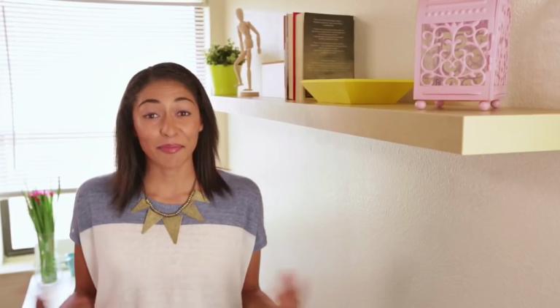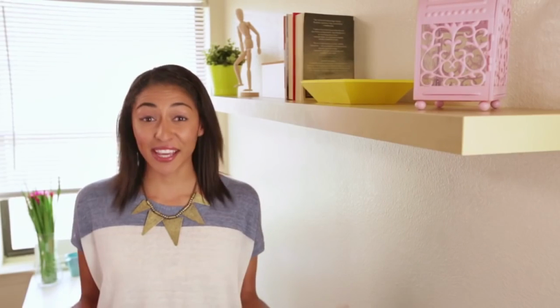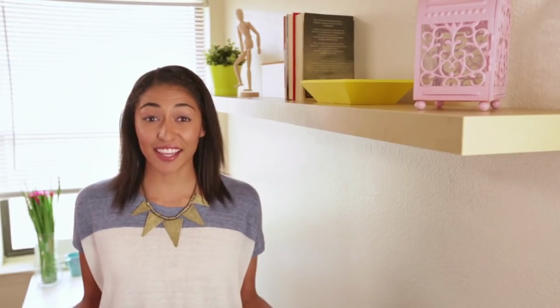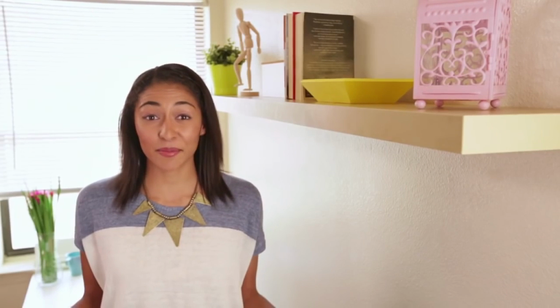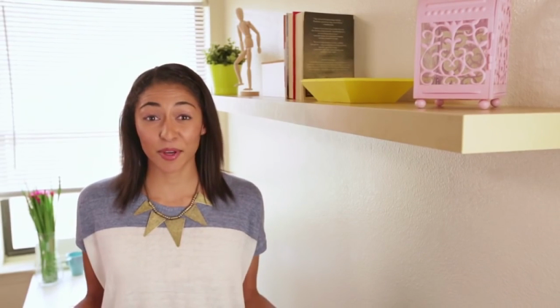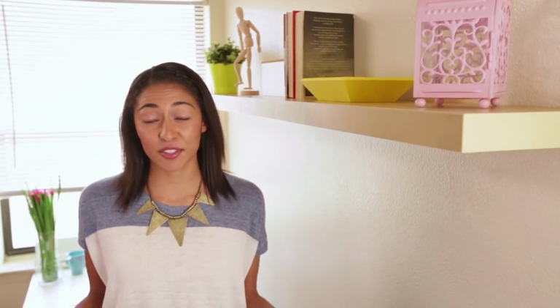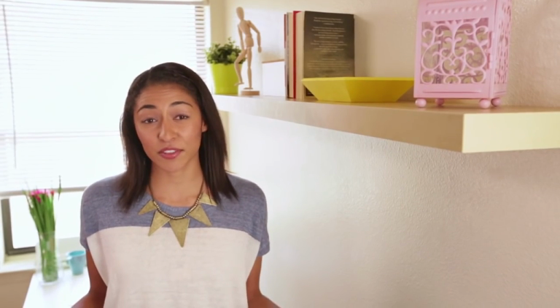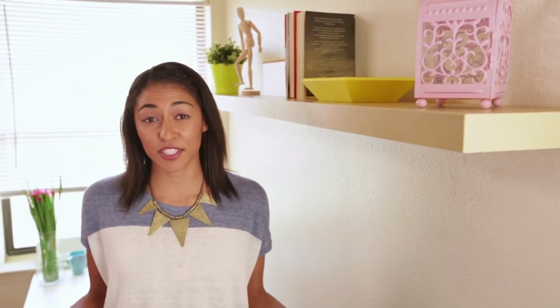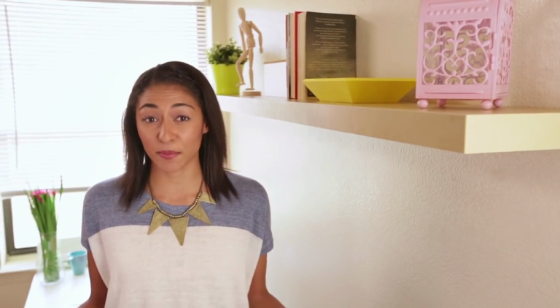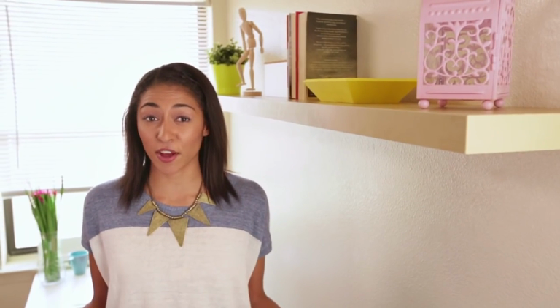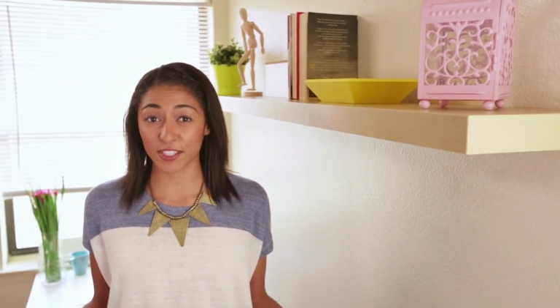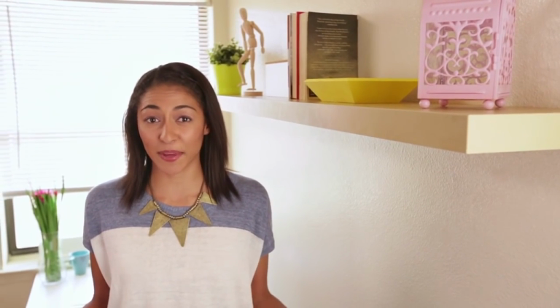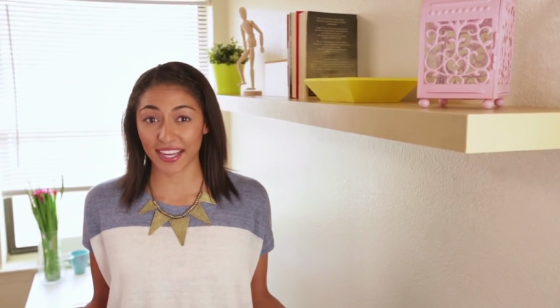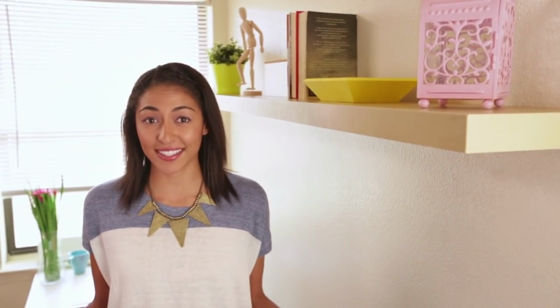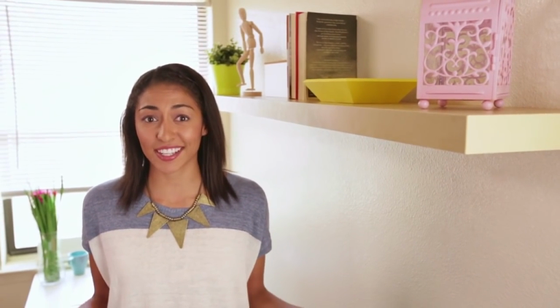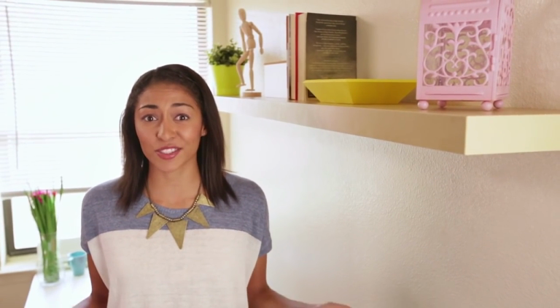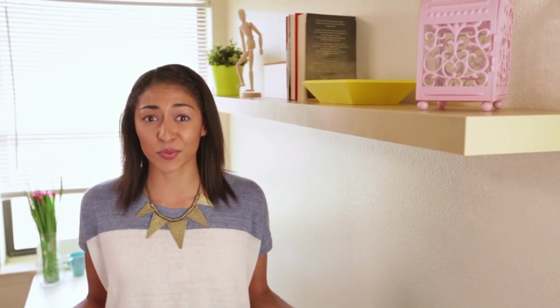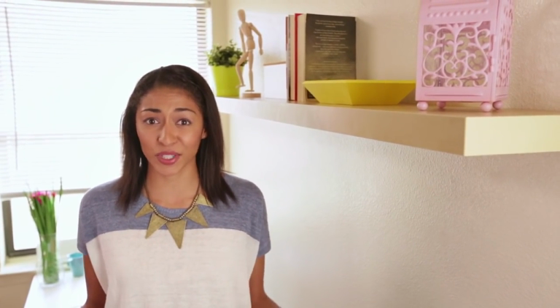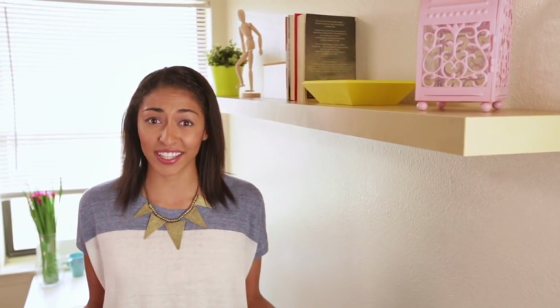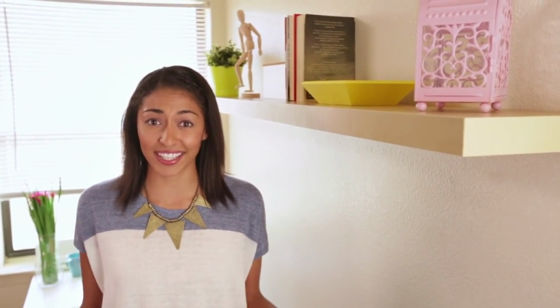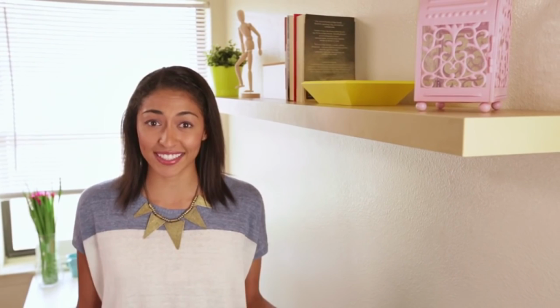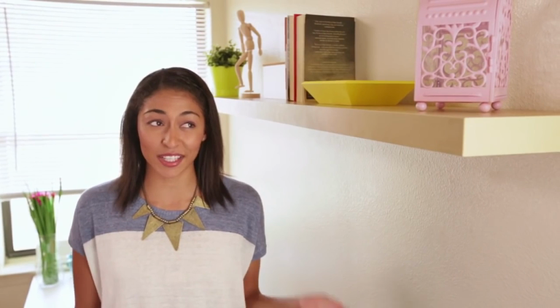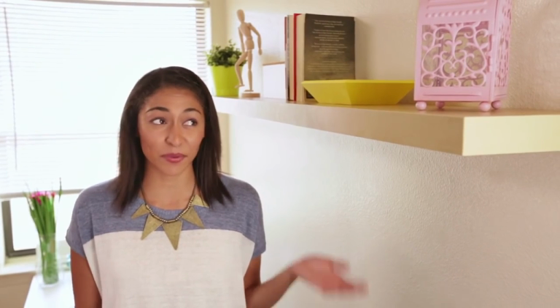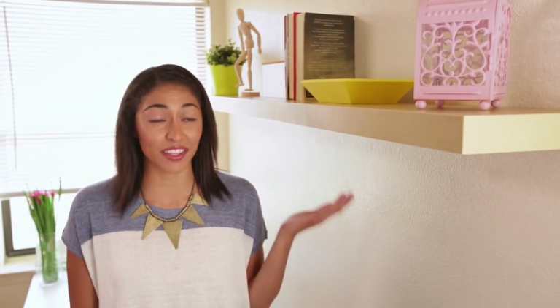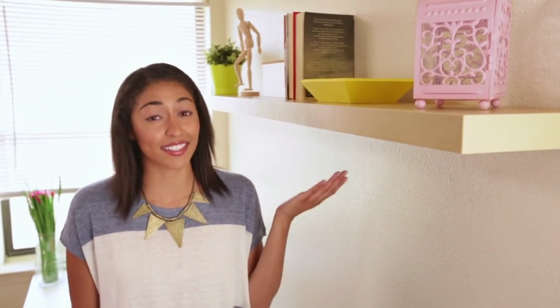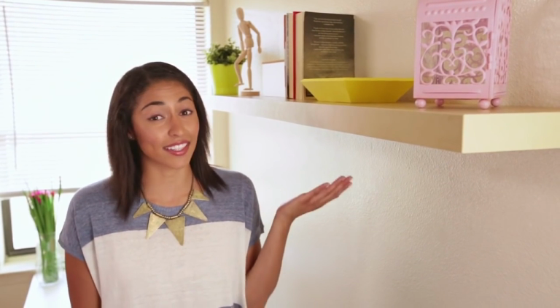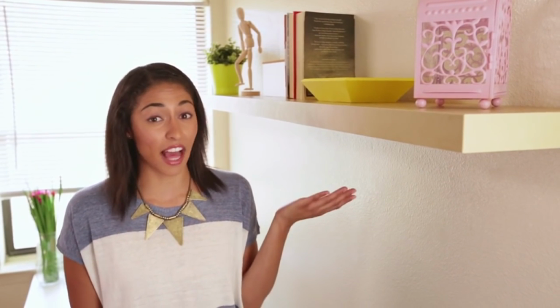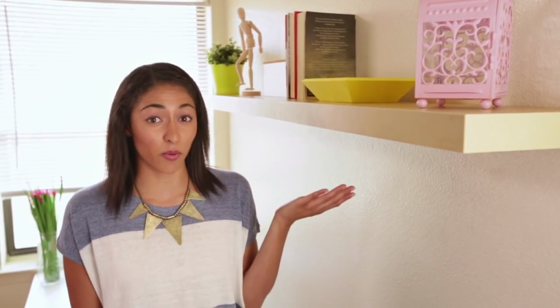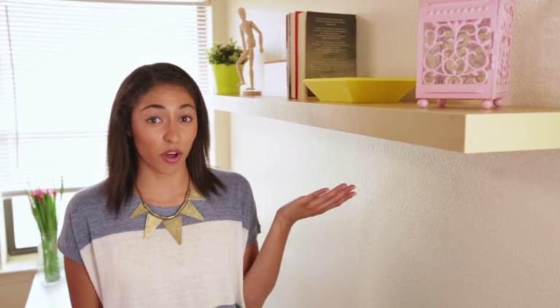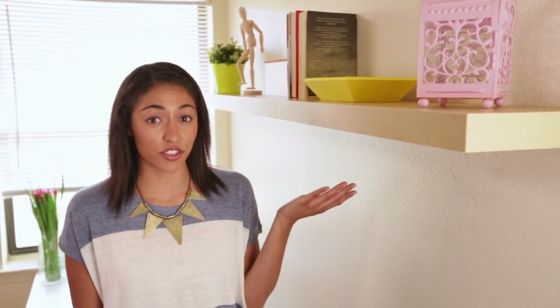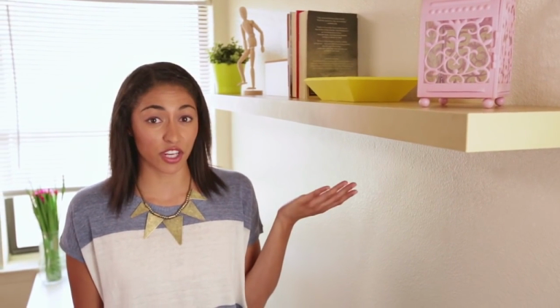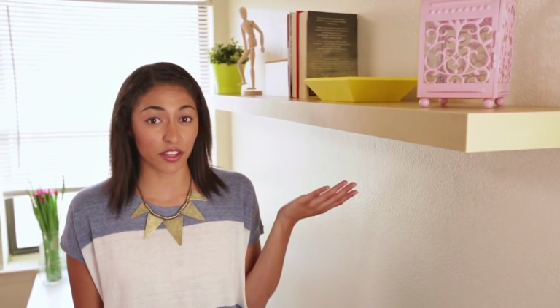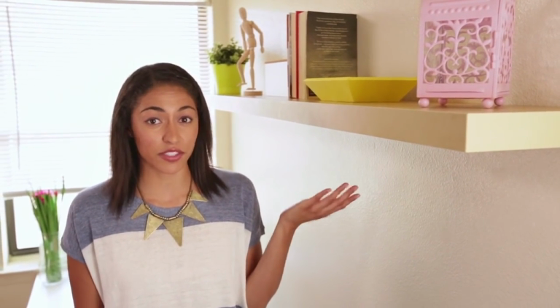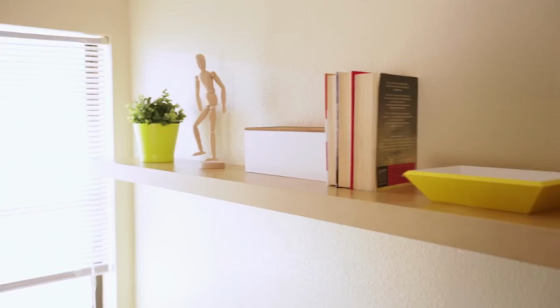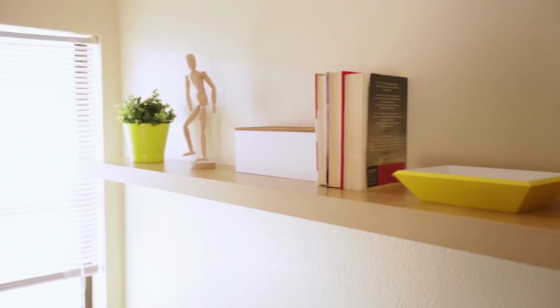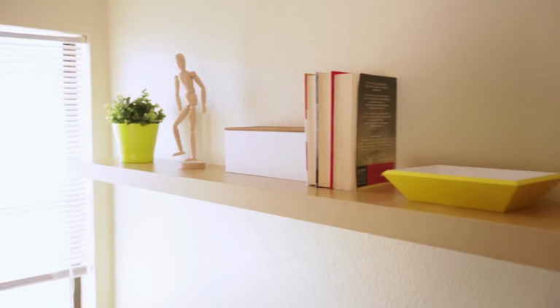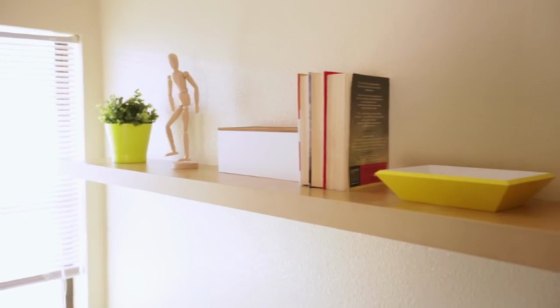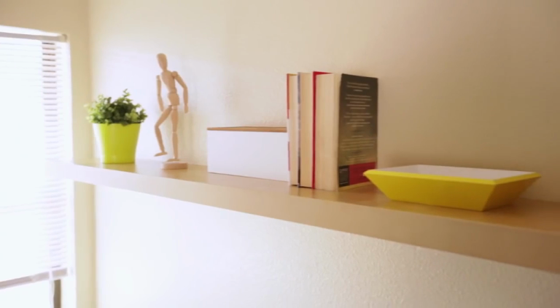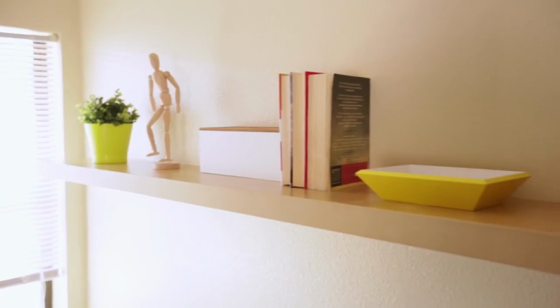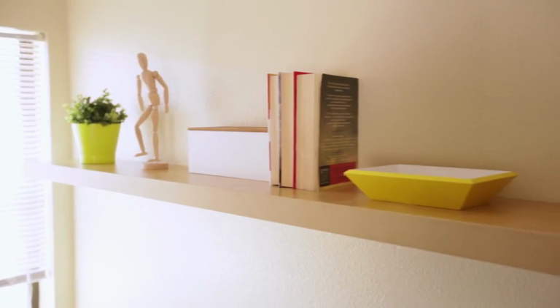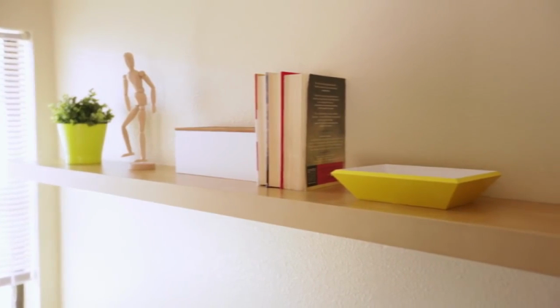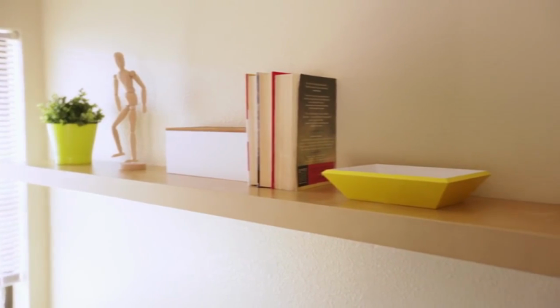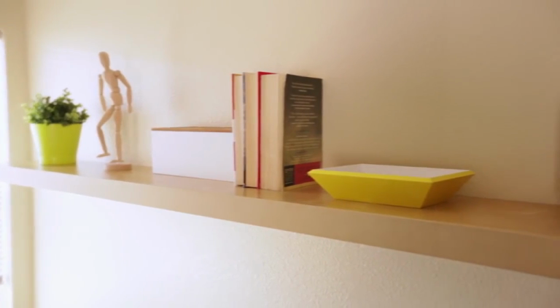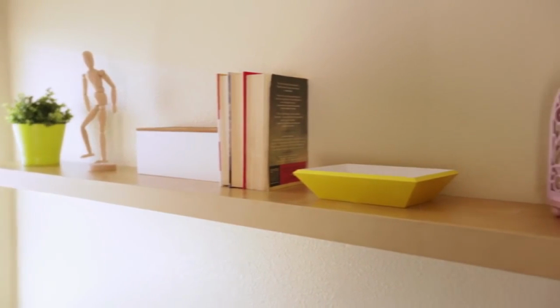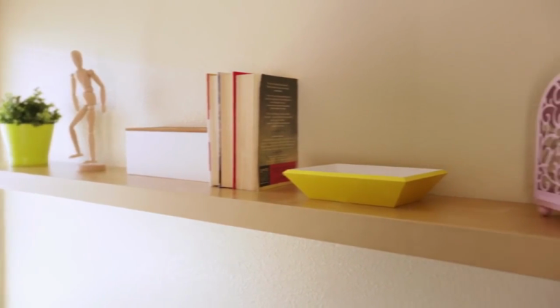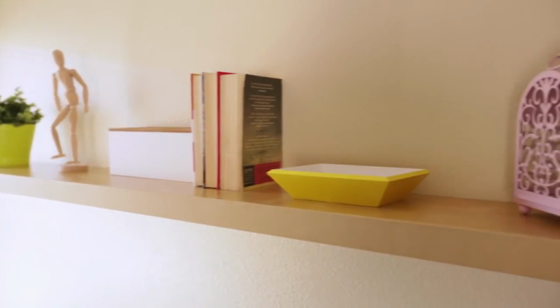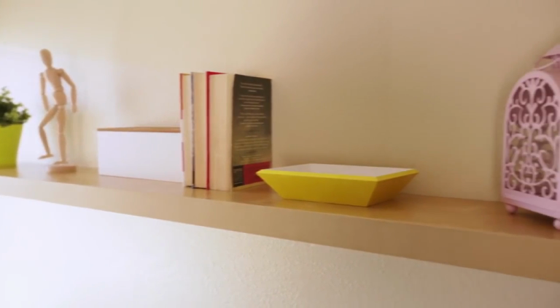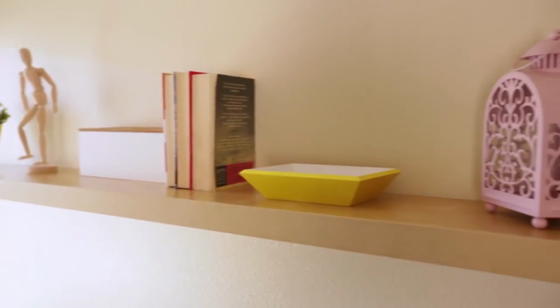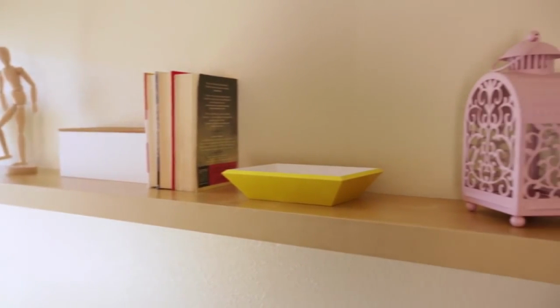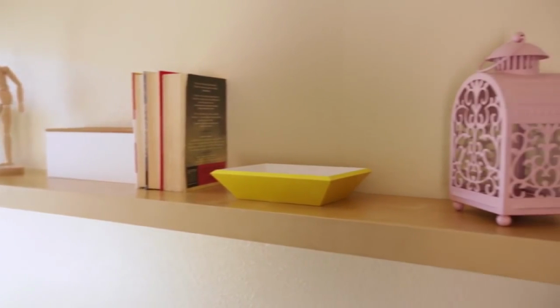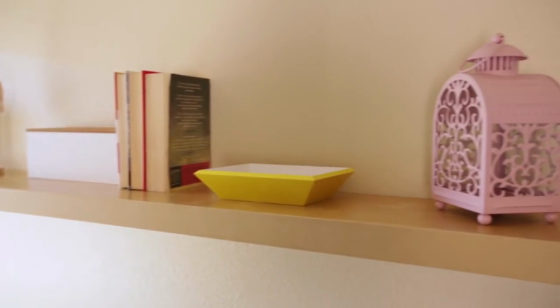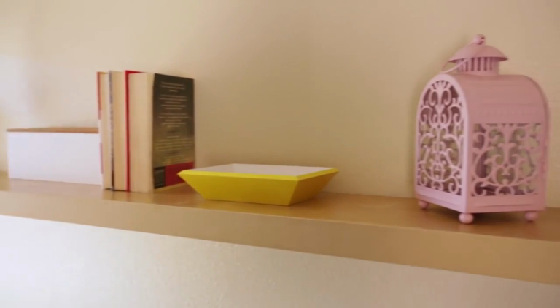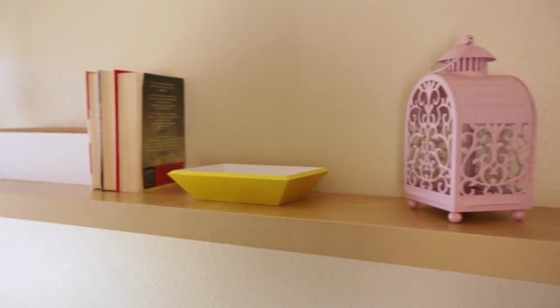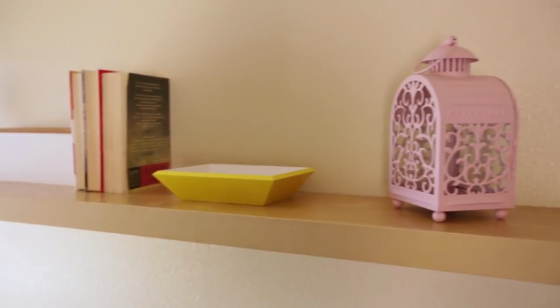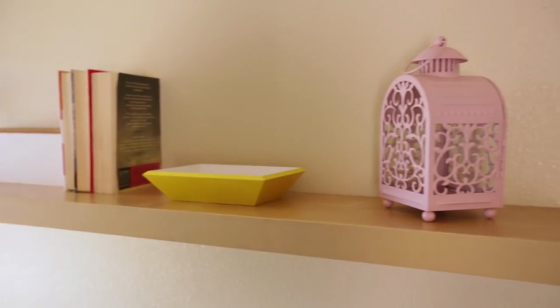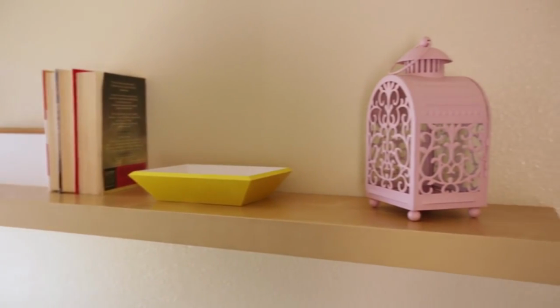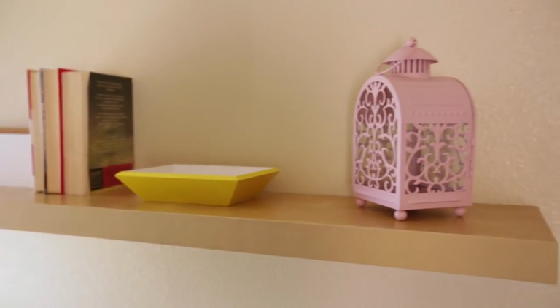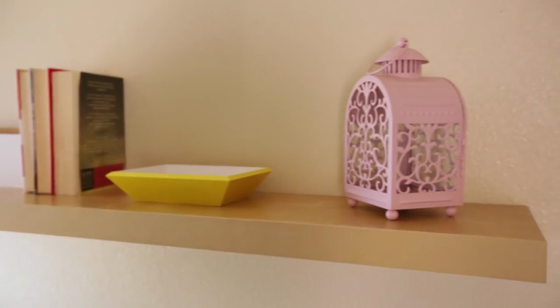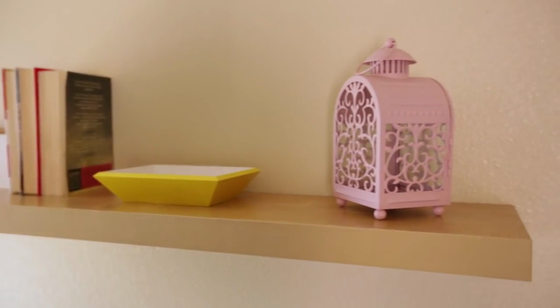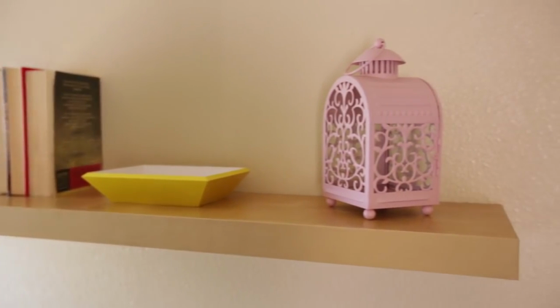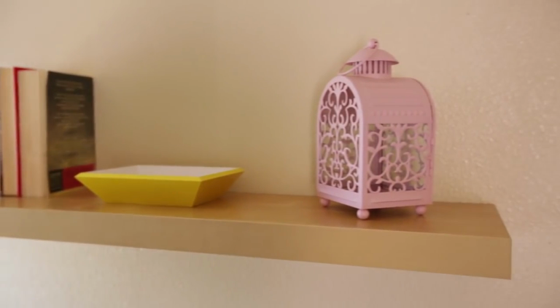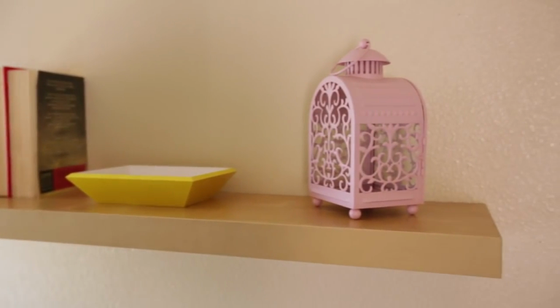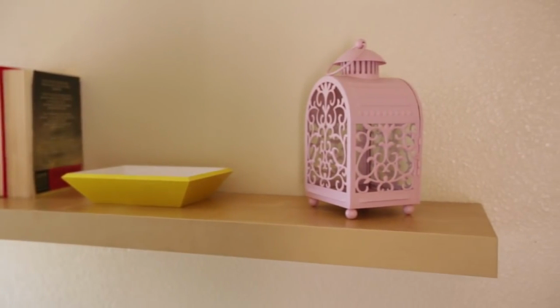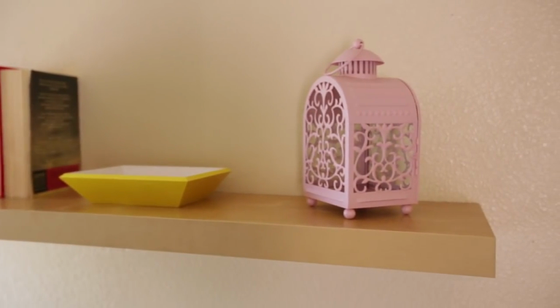Making the most of a small space is really easy with these LAC wall shelves. If you store items vertically, you're not using up valuable floor space.